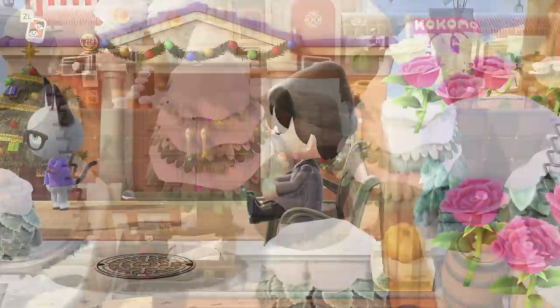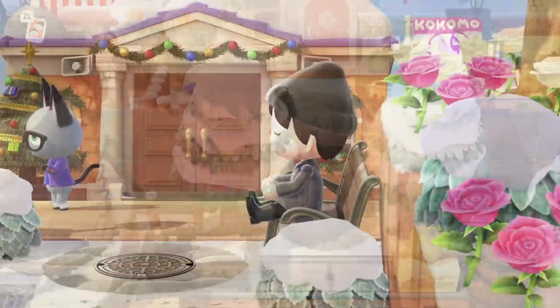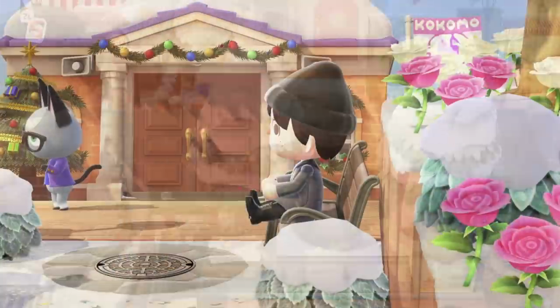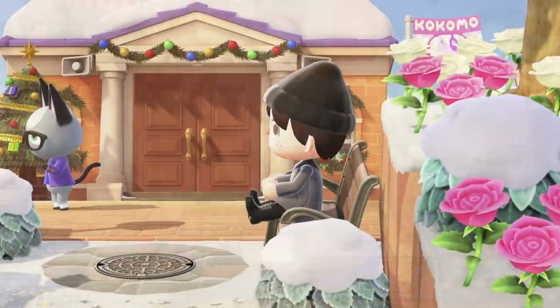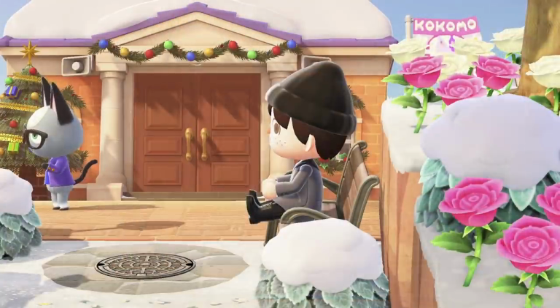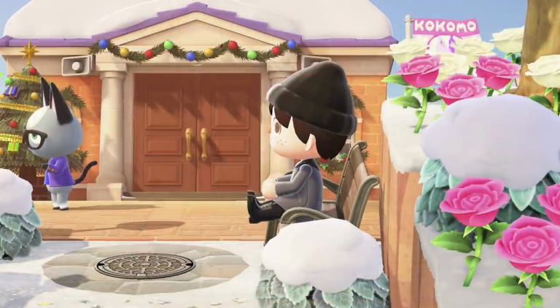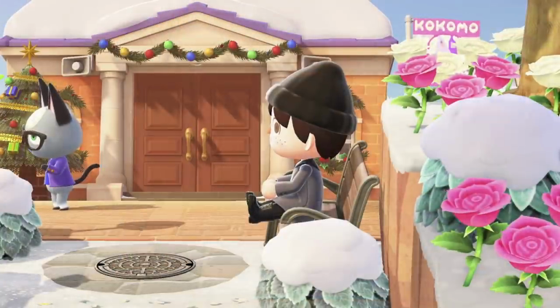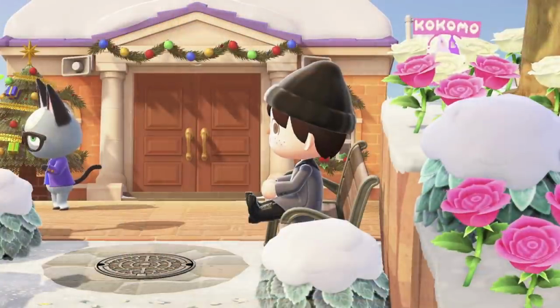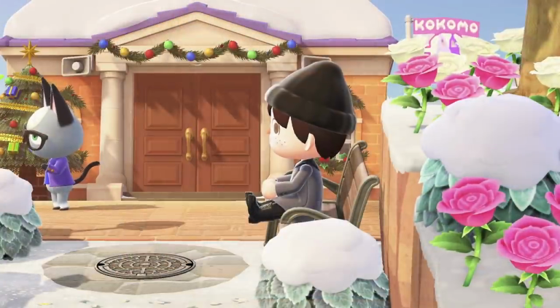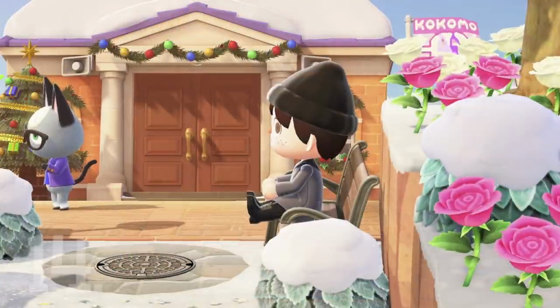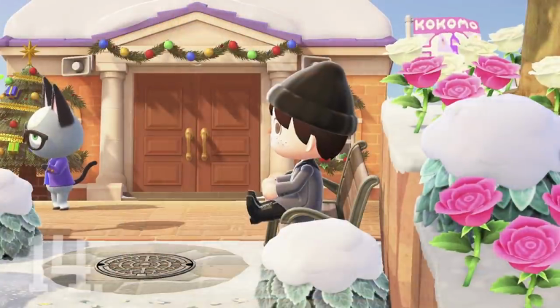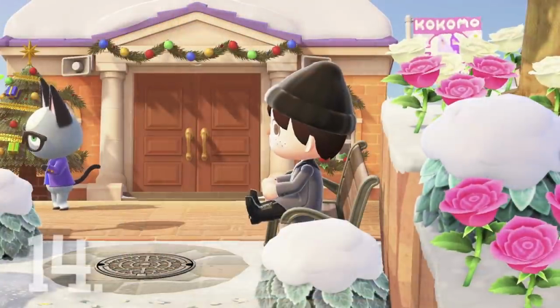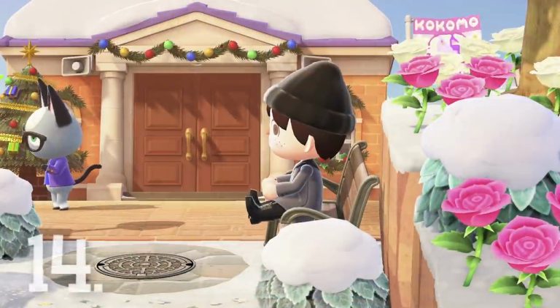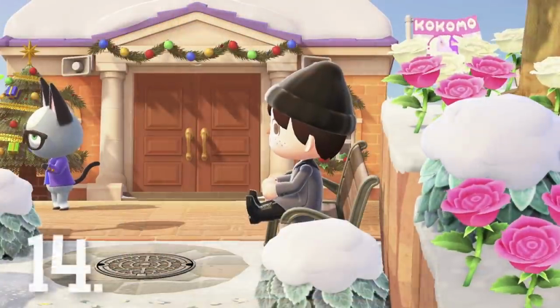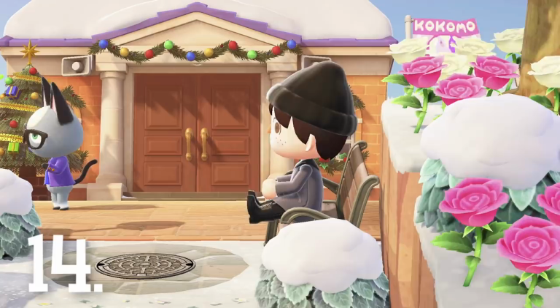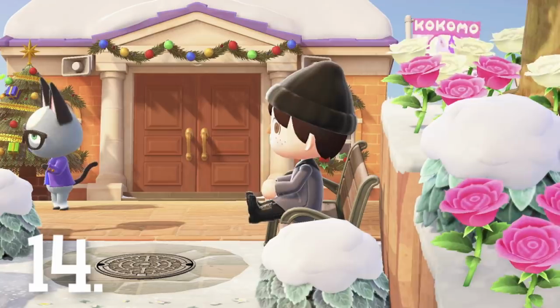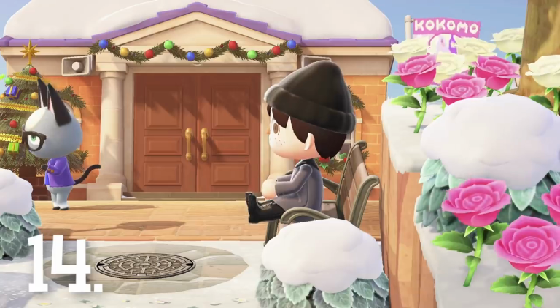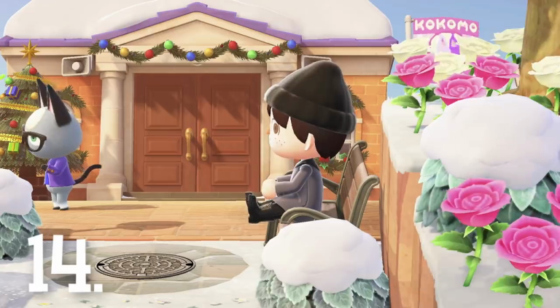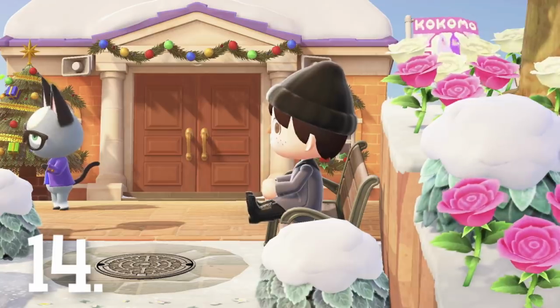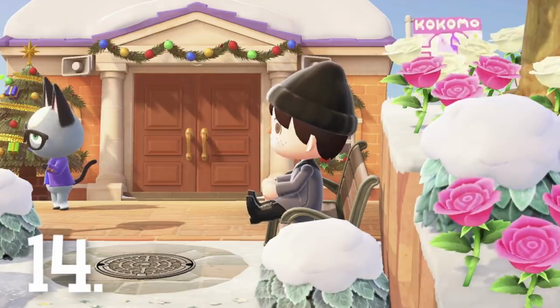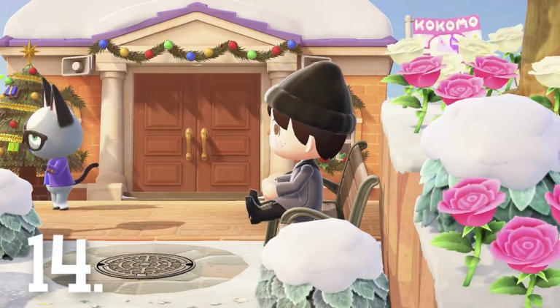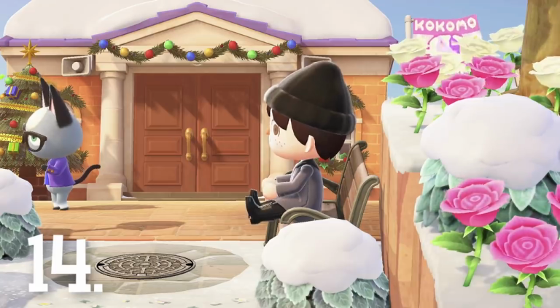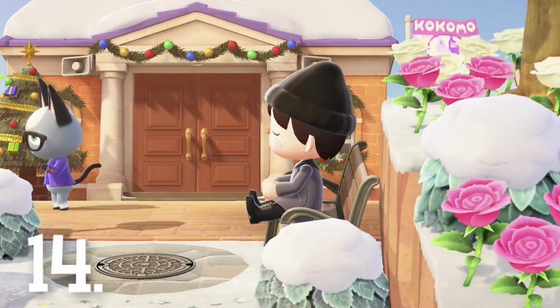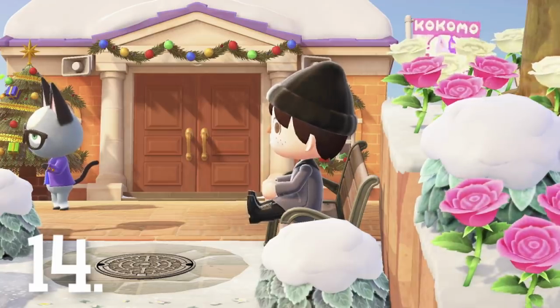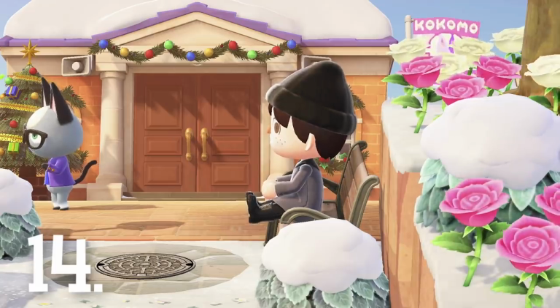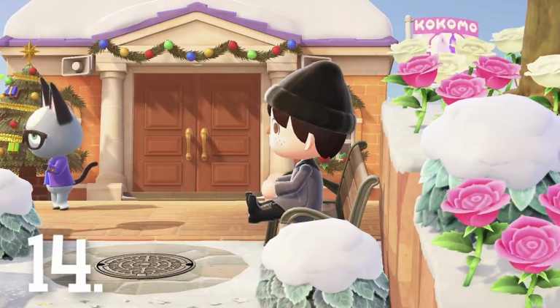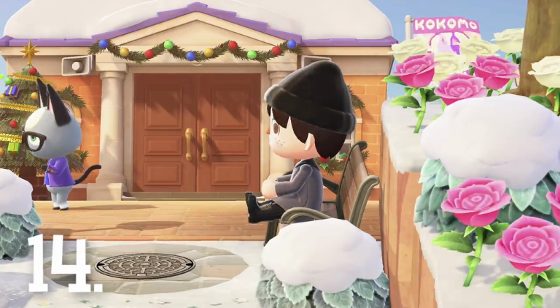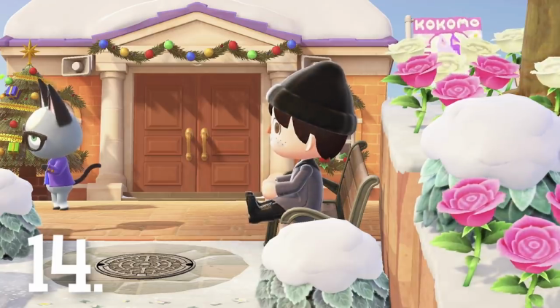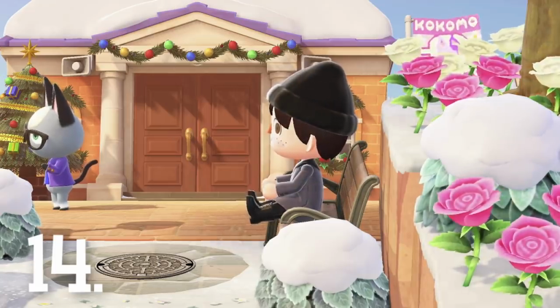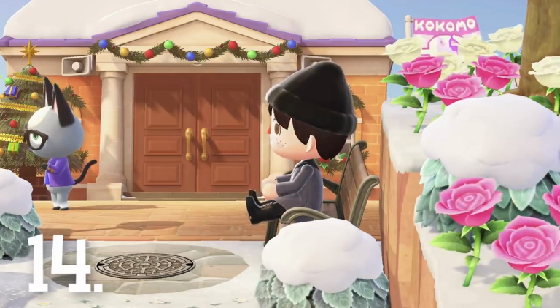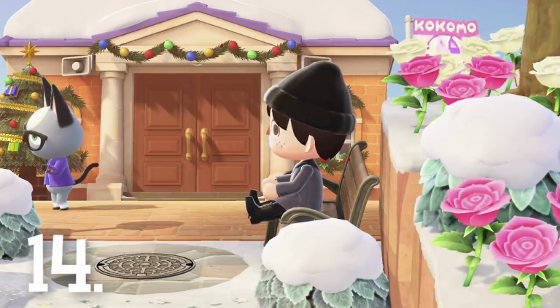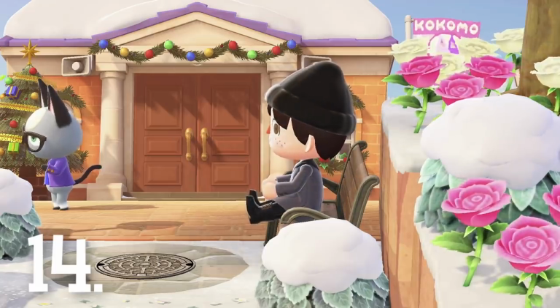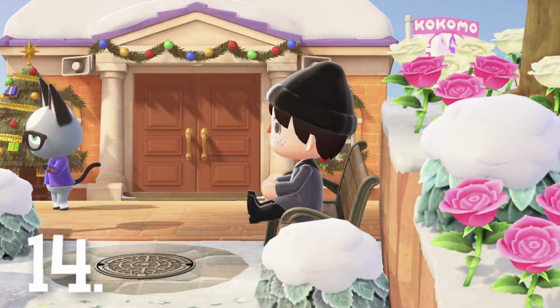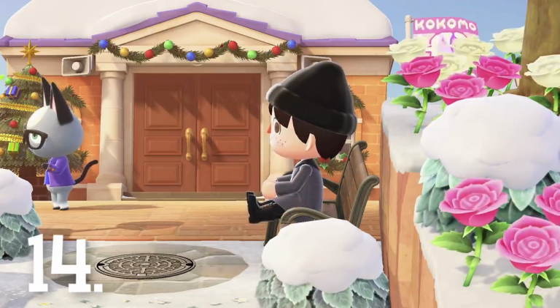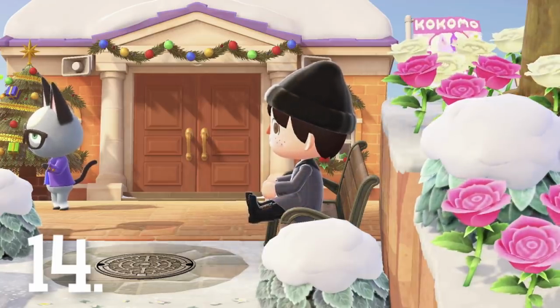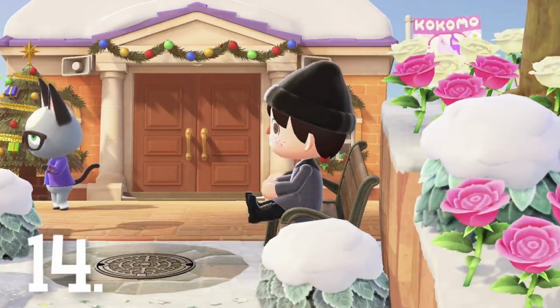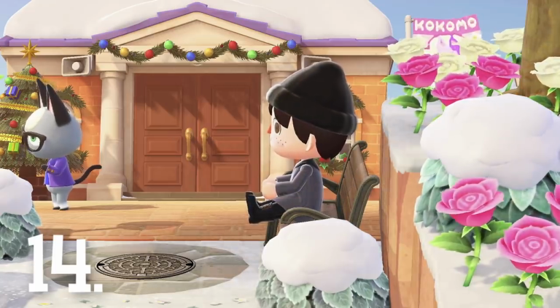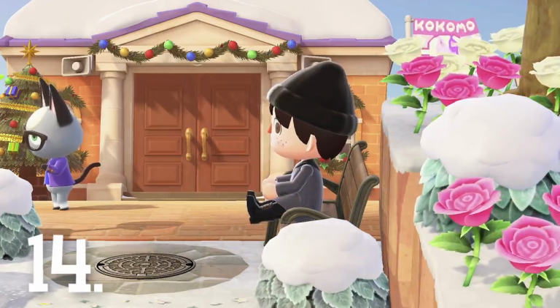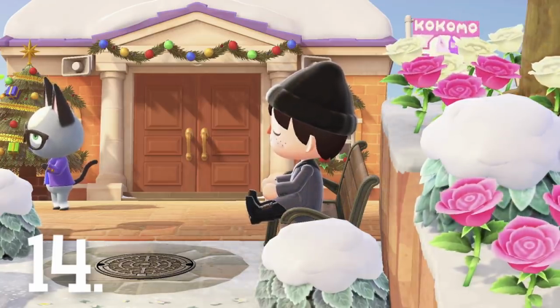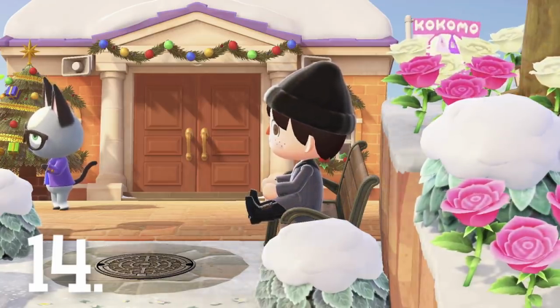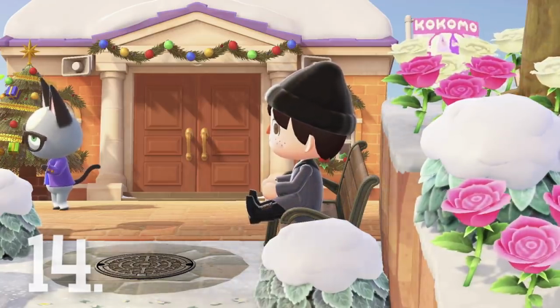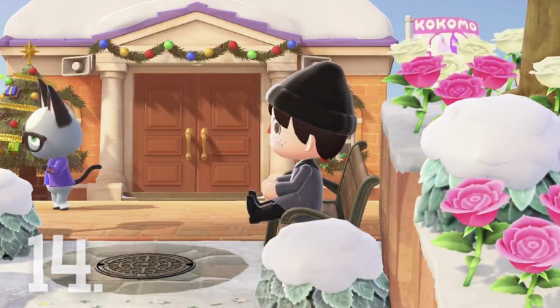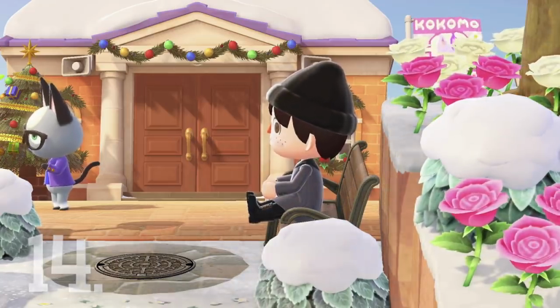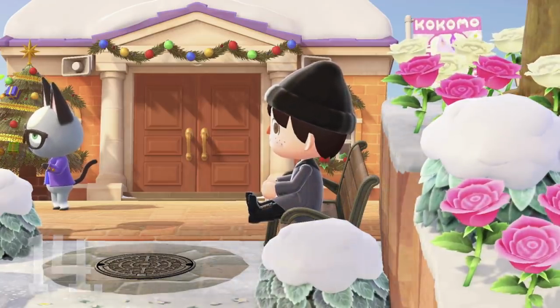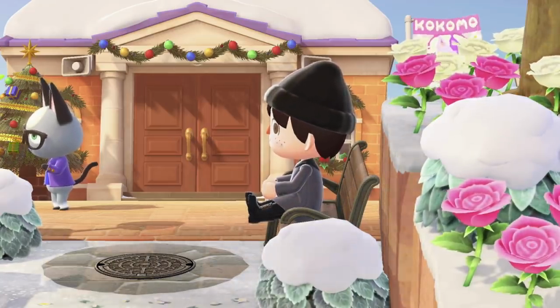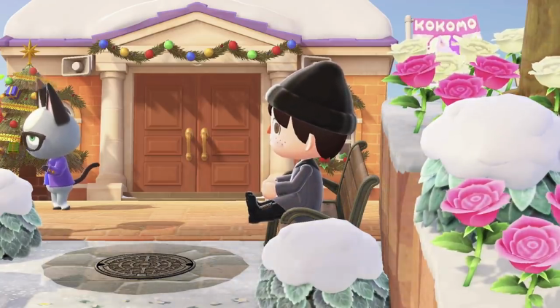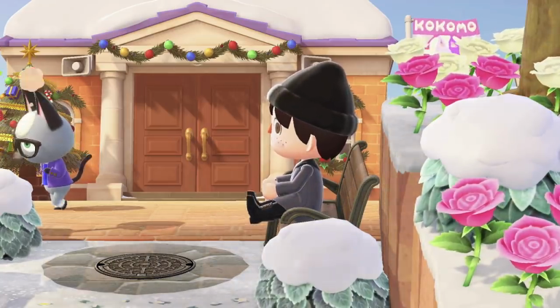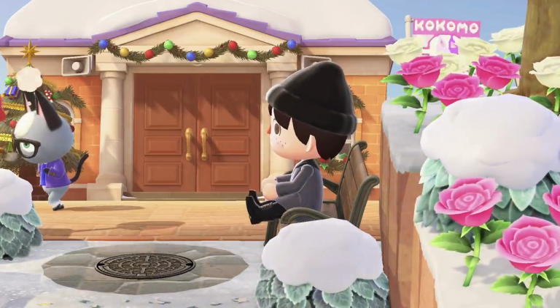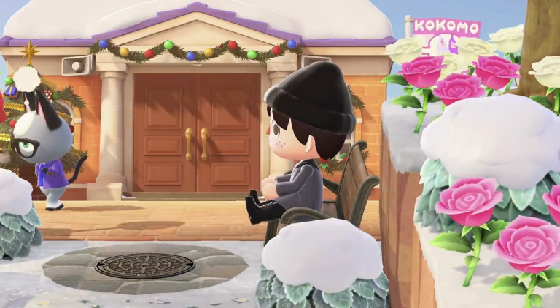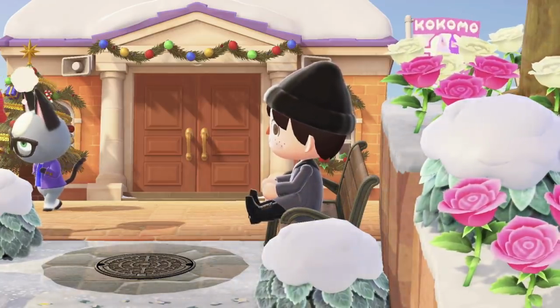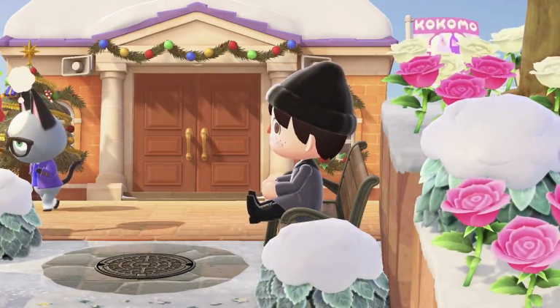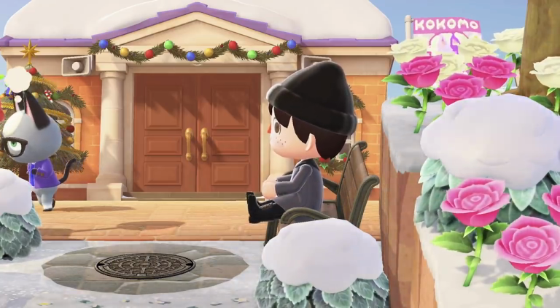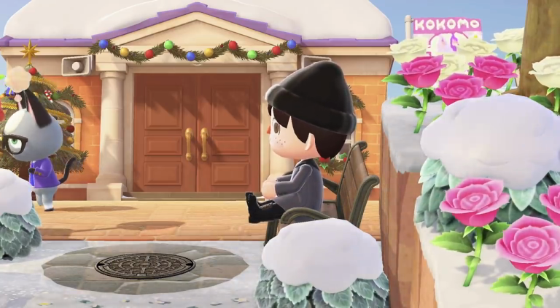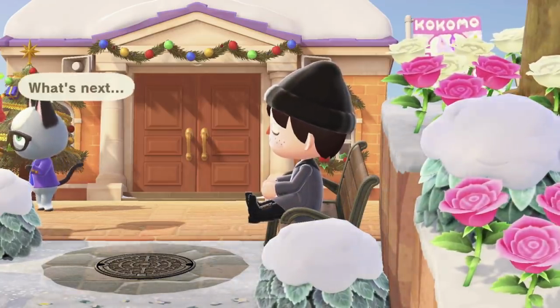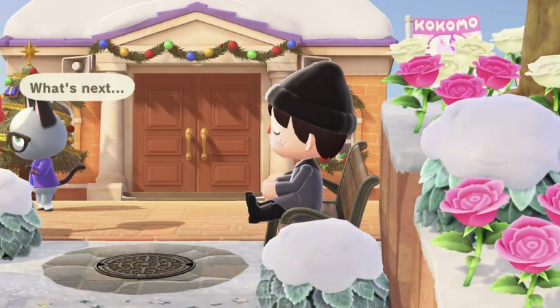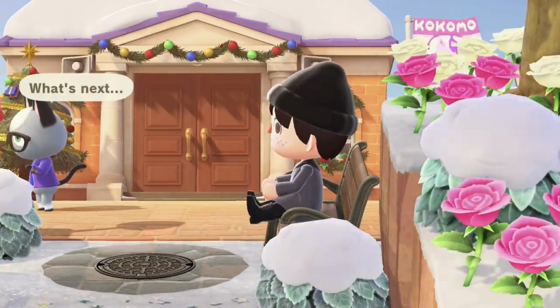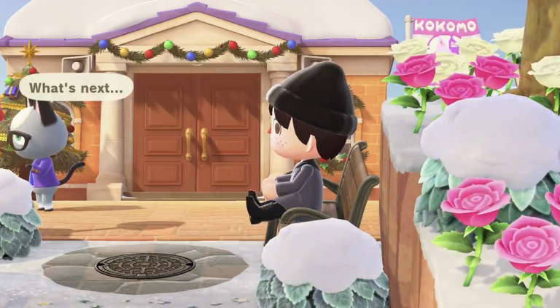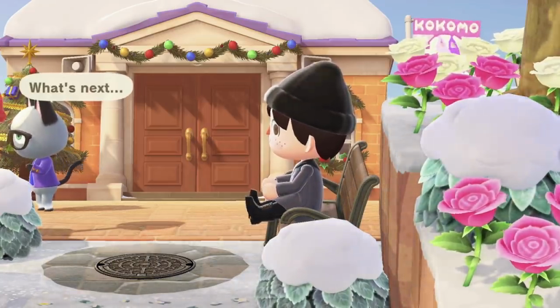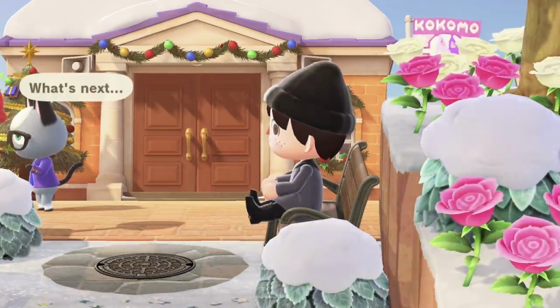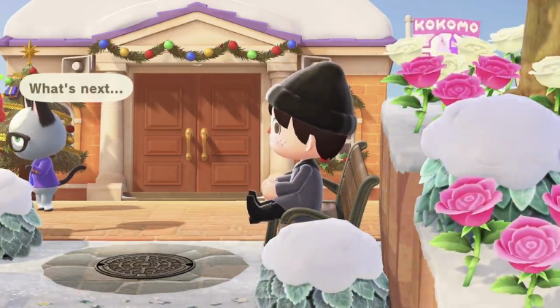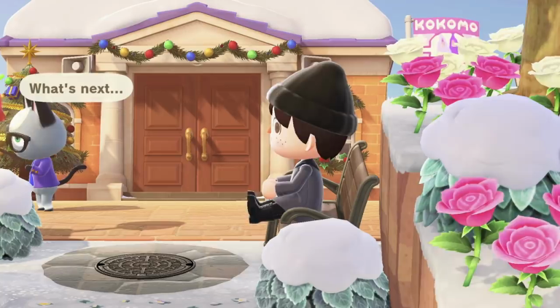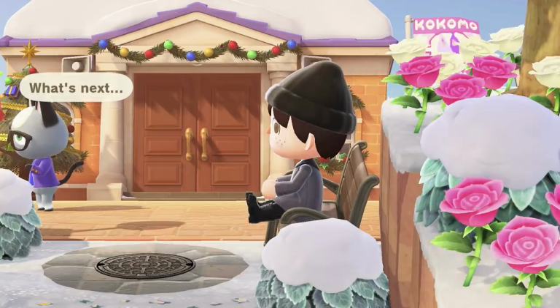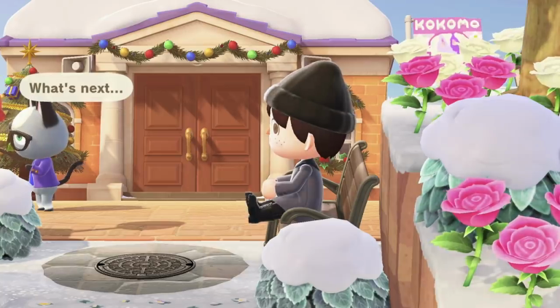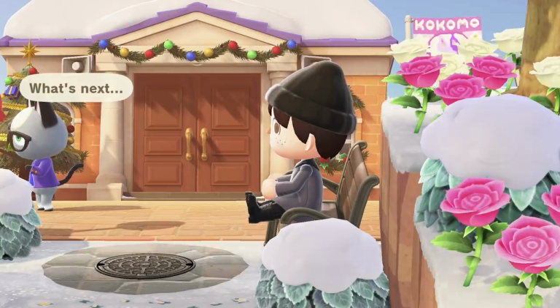Number 14. Your feet do a little bop when you sit down on things. This one is particularly relatable for me.